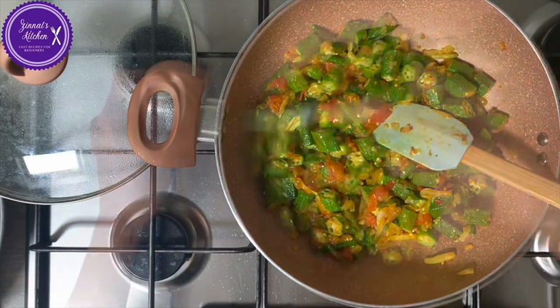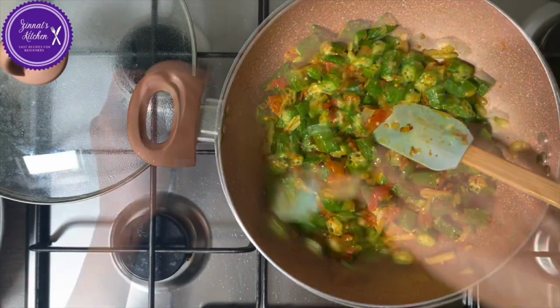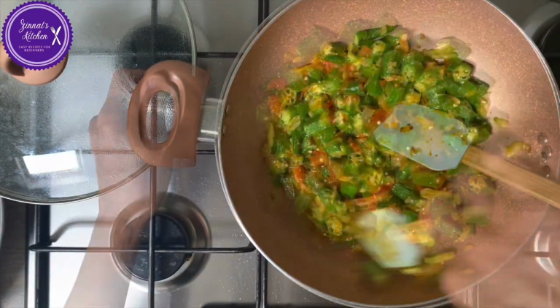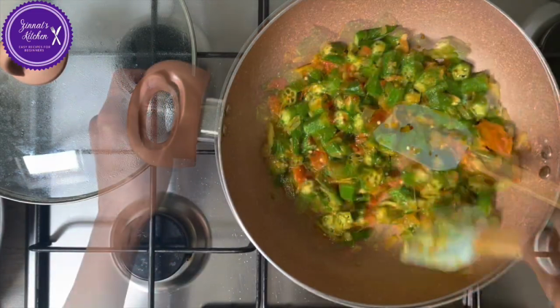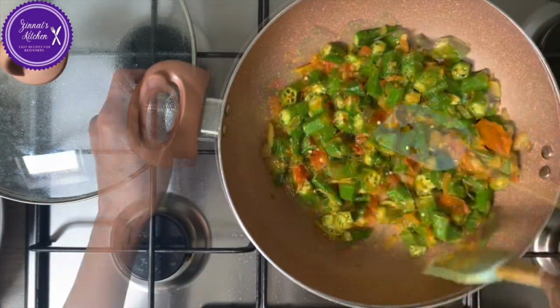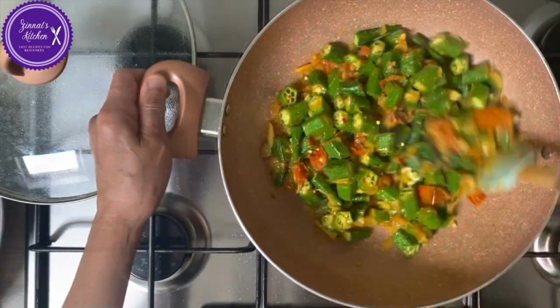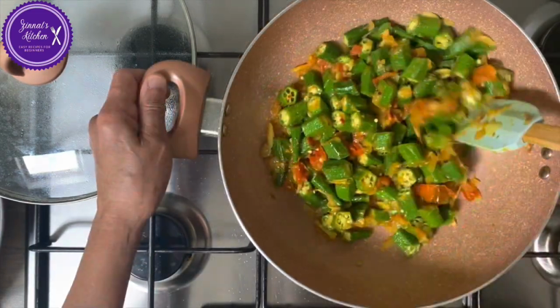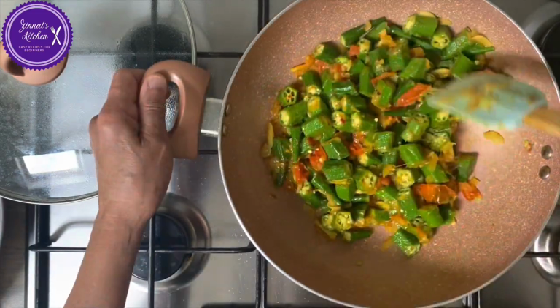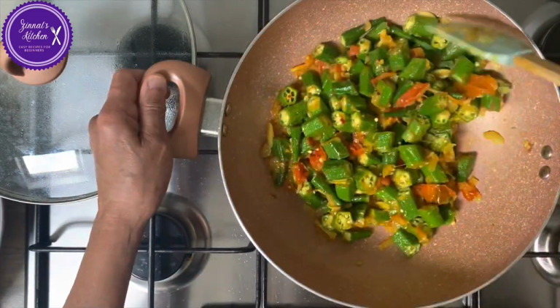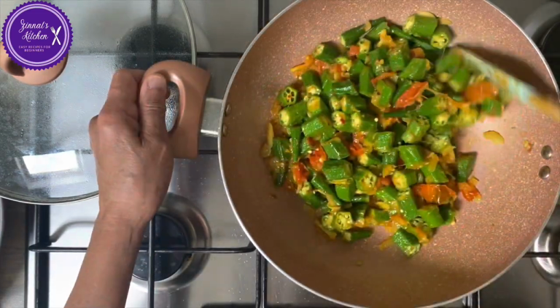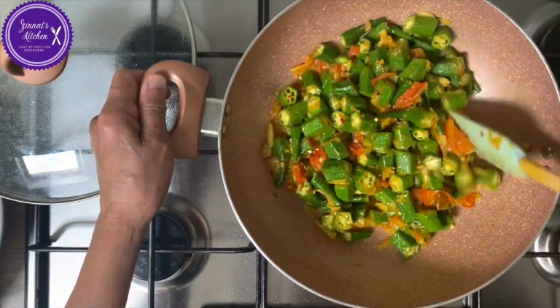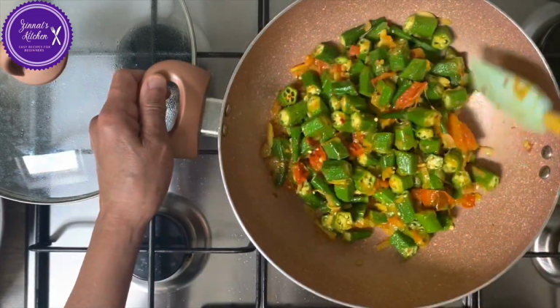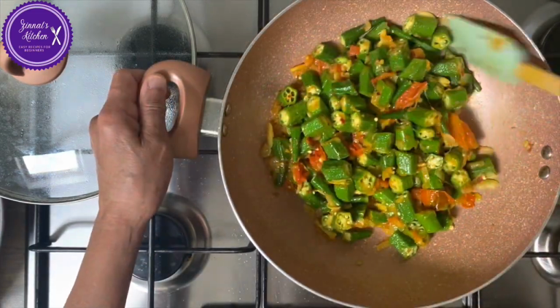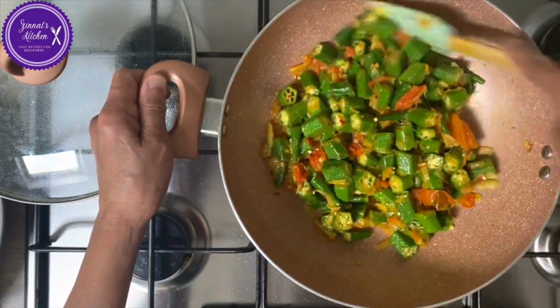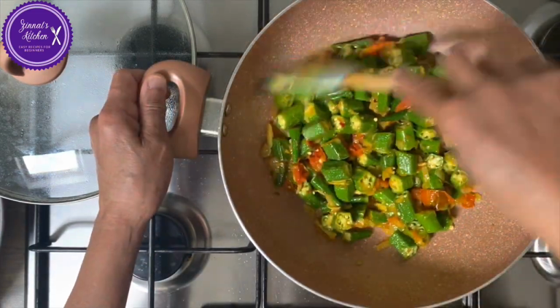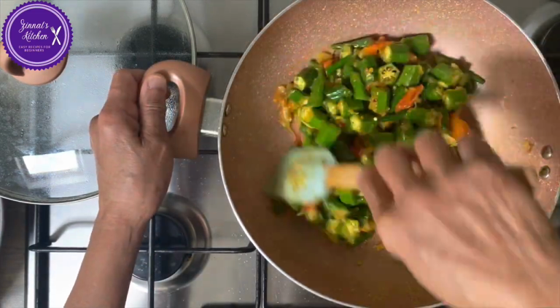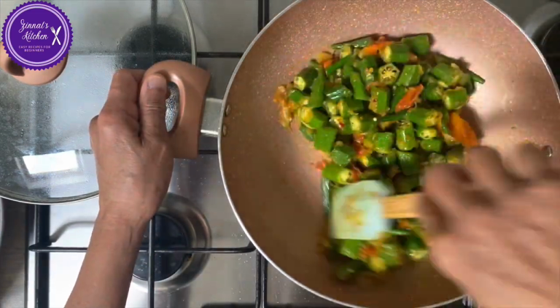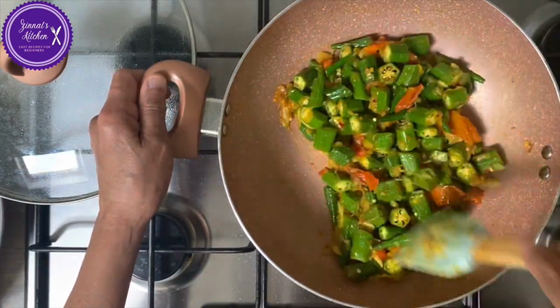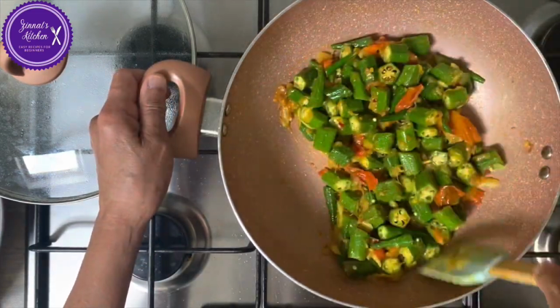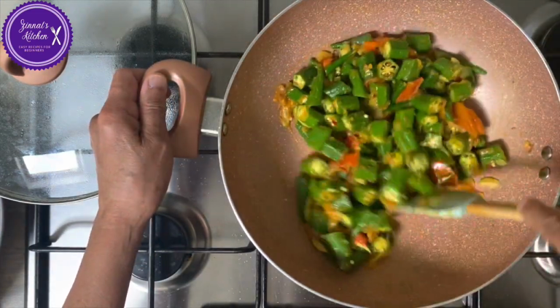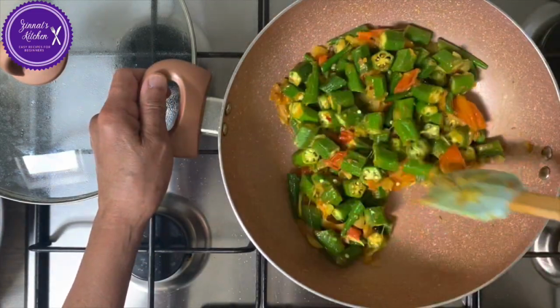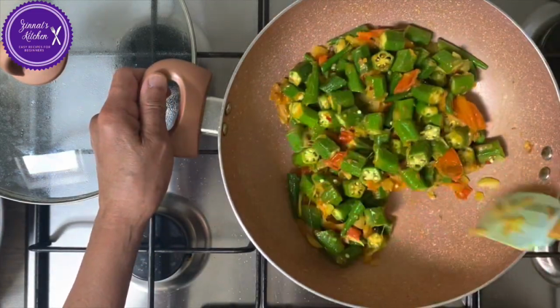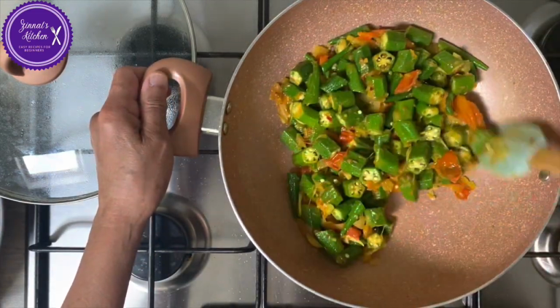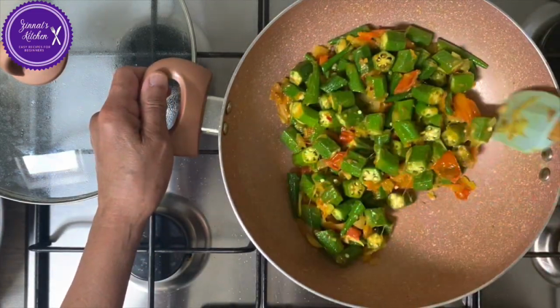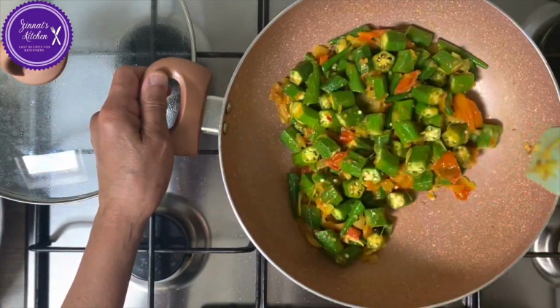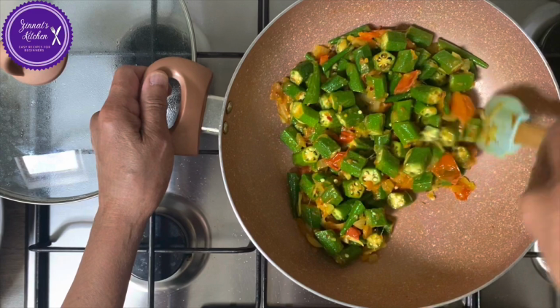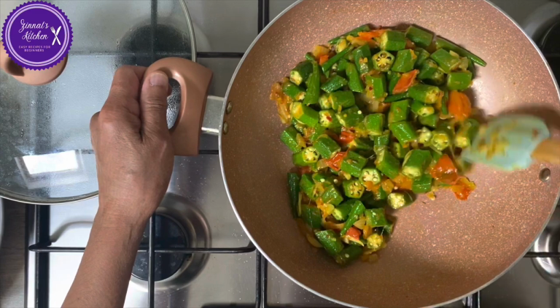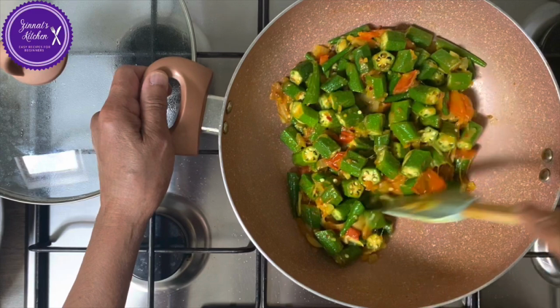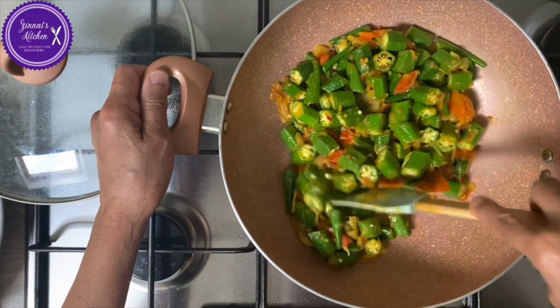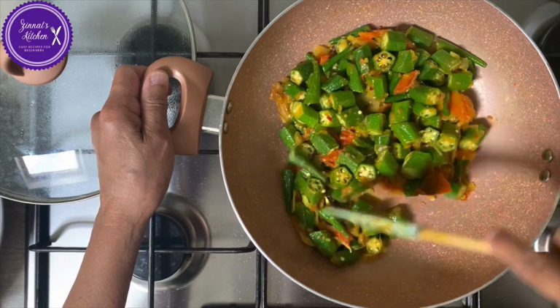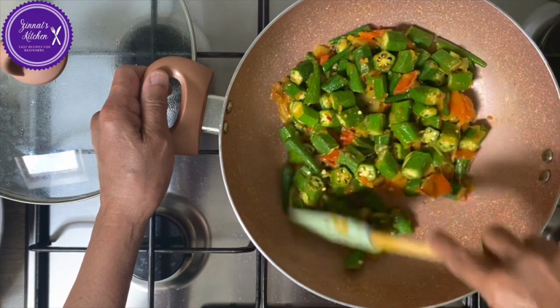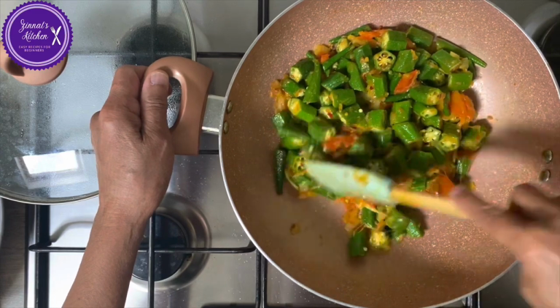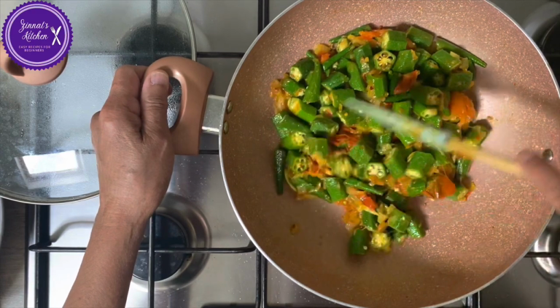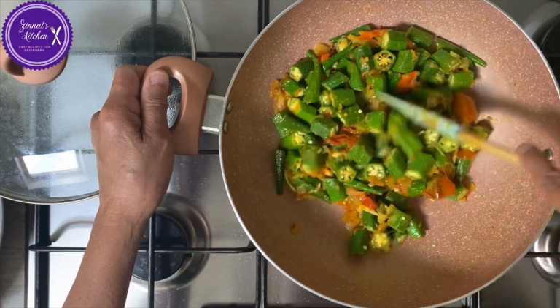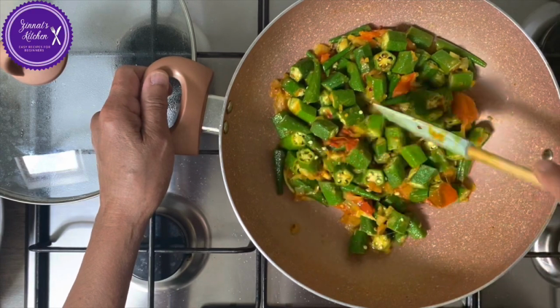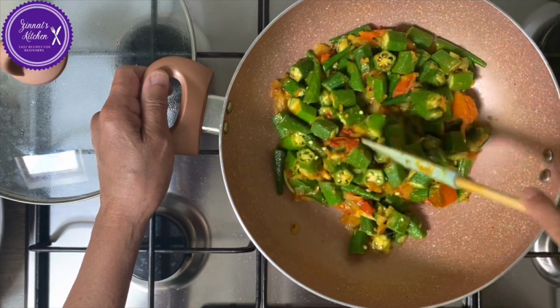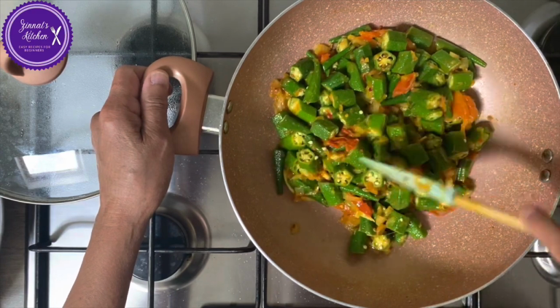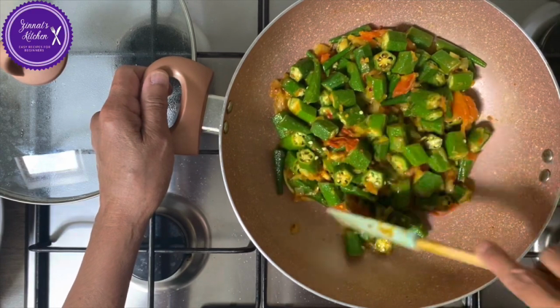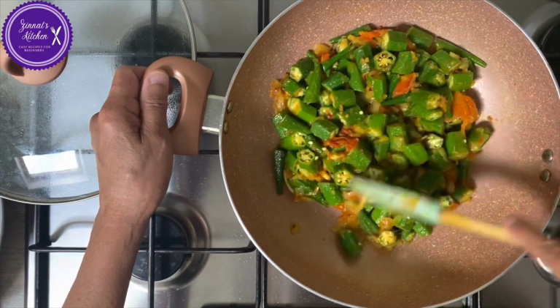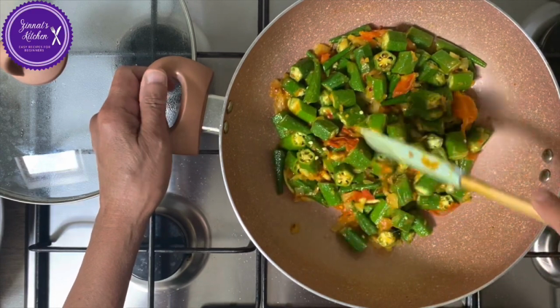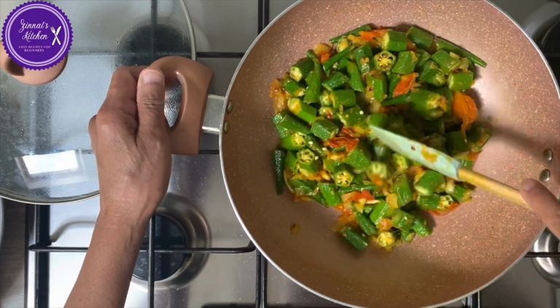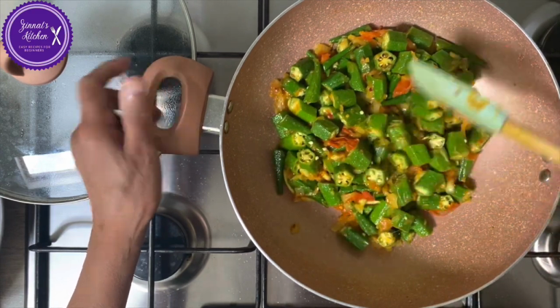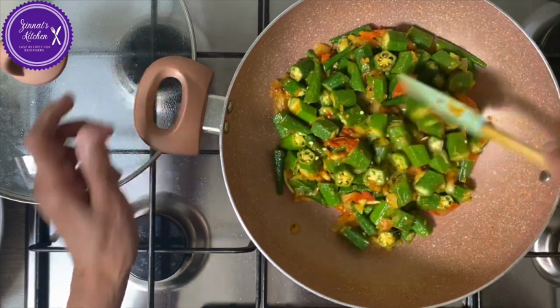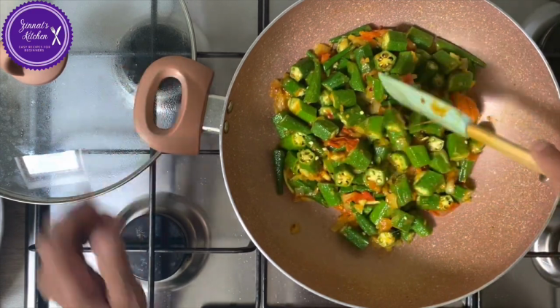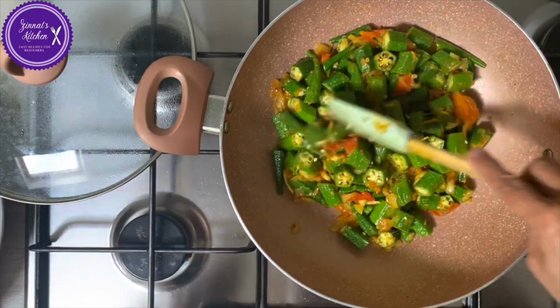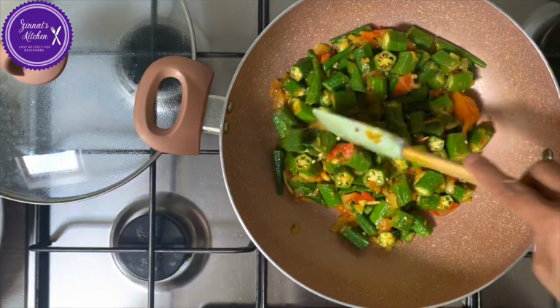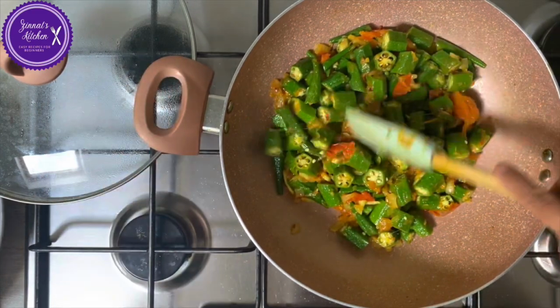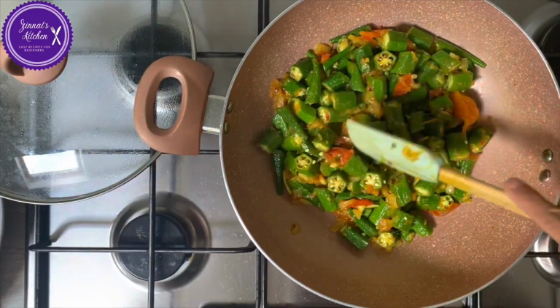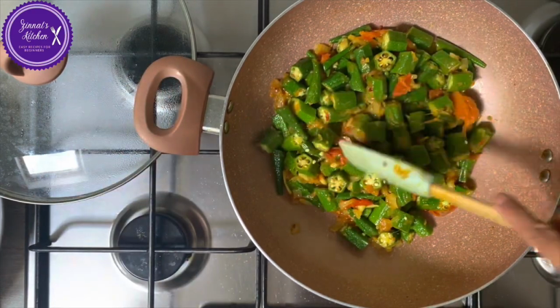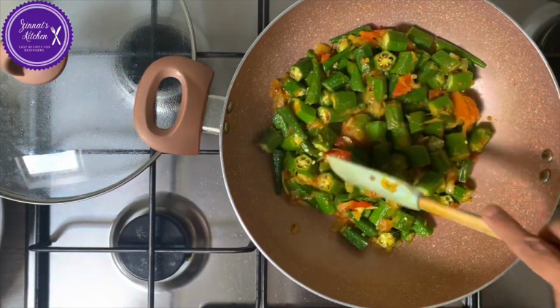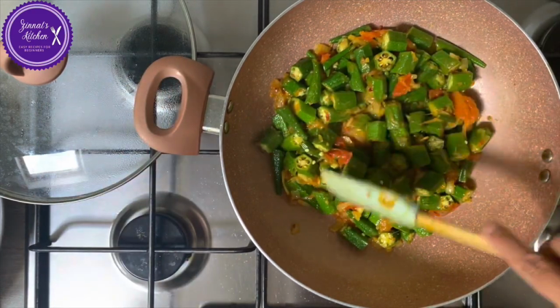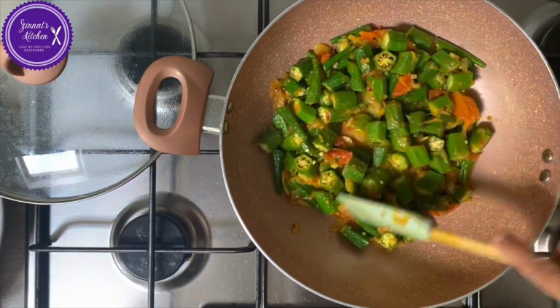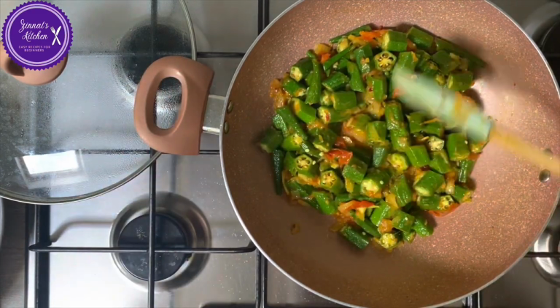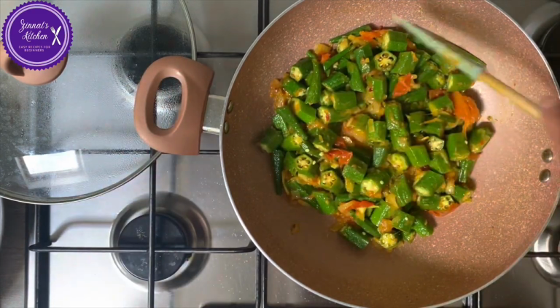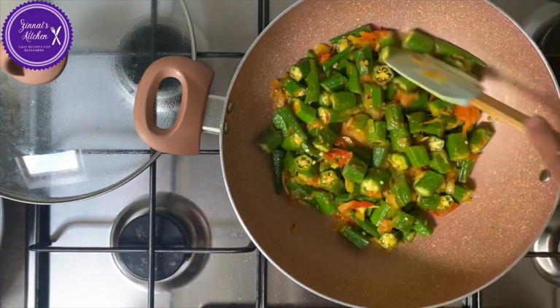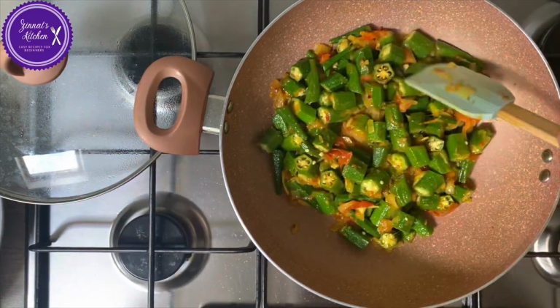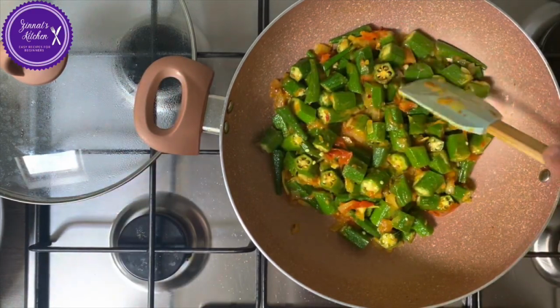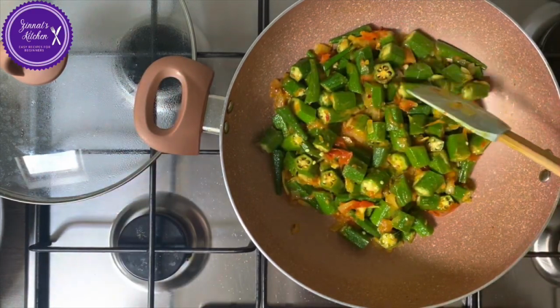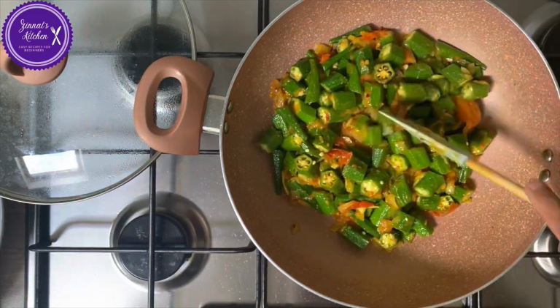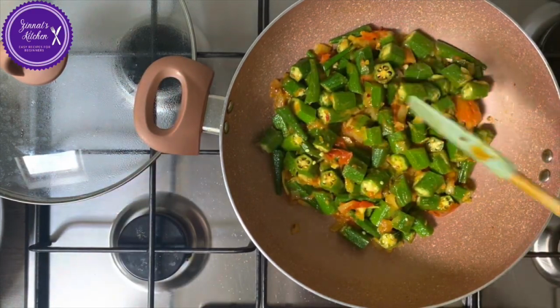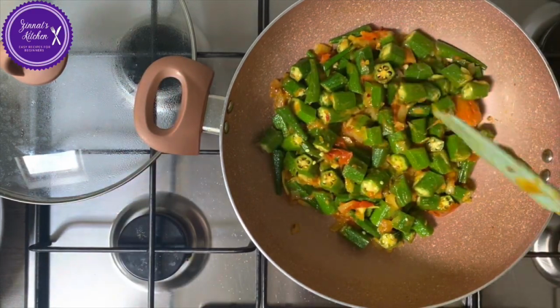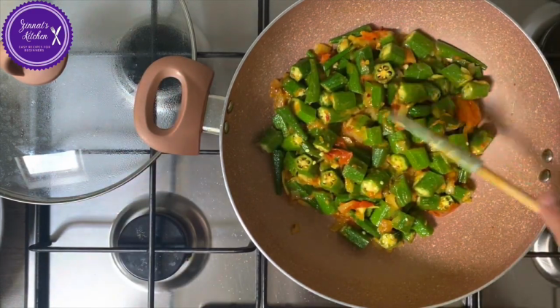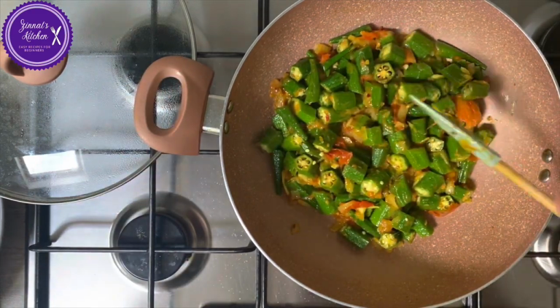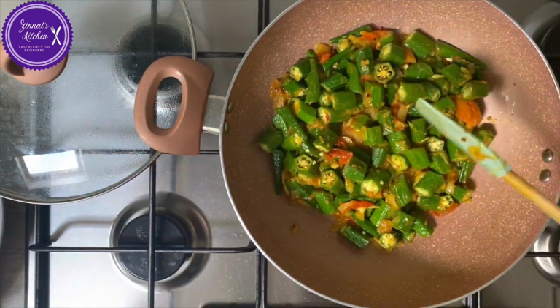Okay, now I am going to cover it for about two minutes. I will let the lady fingers soften a bit.